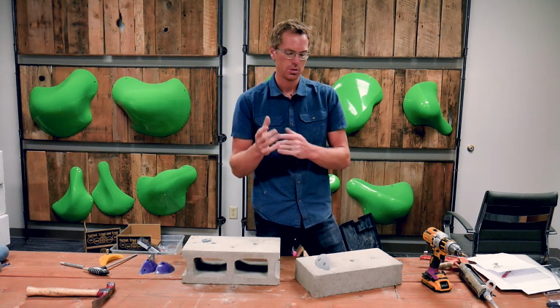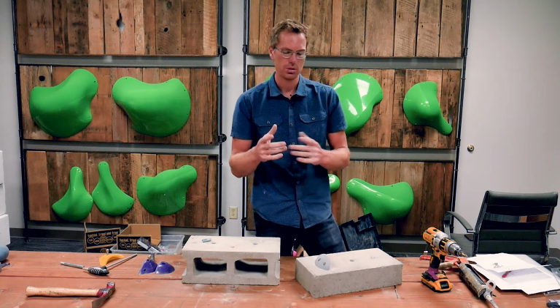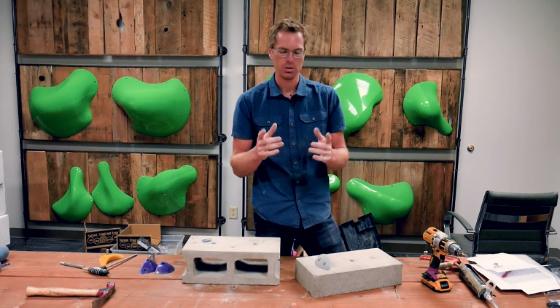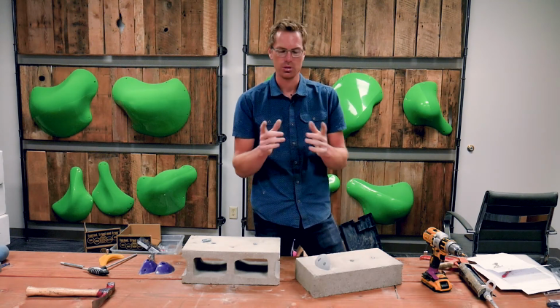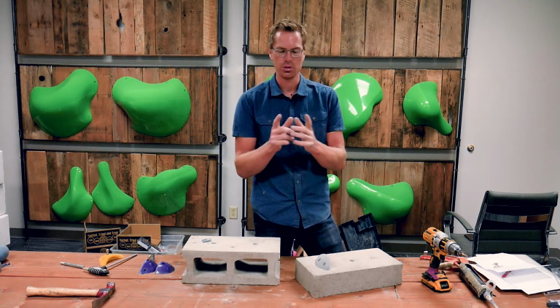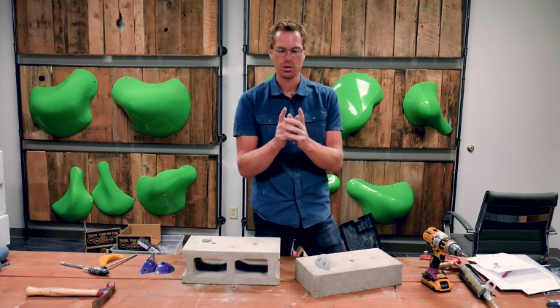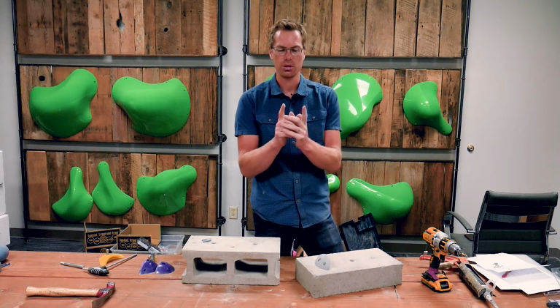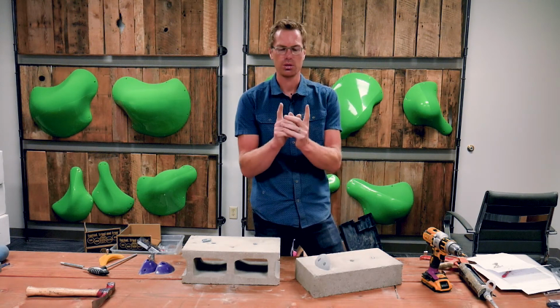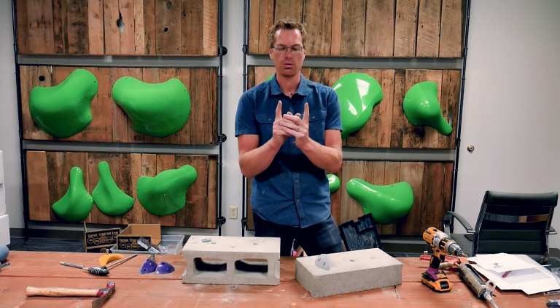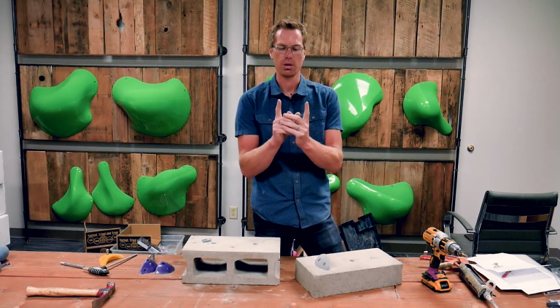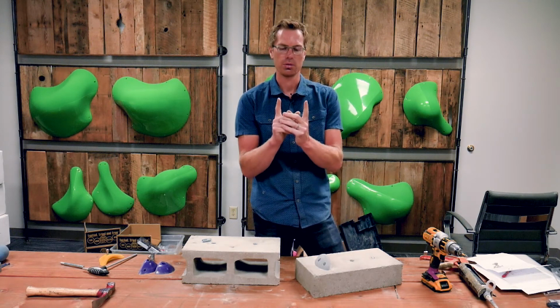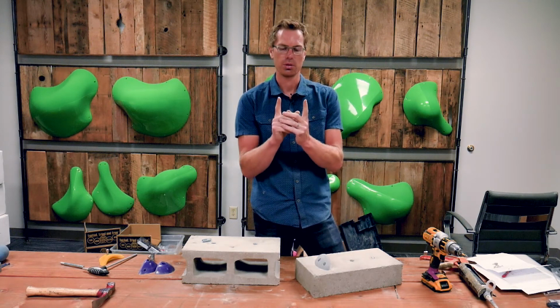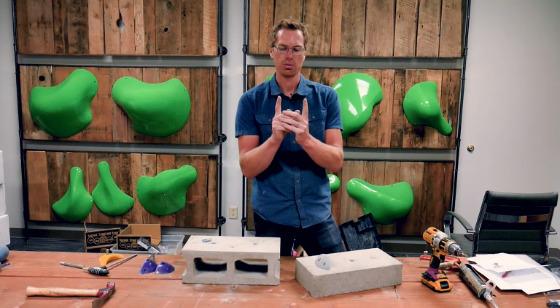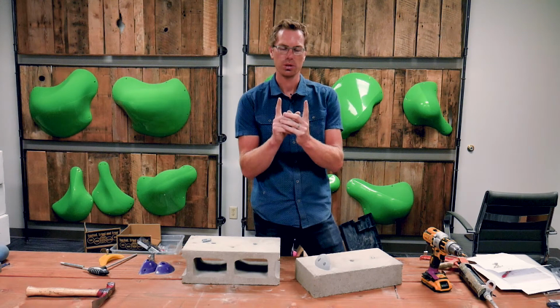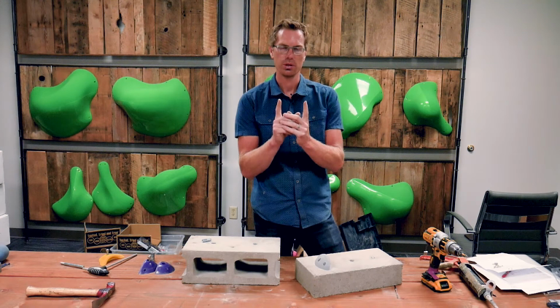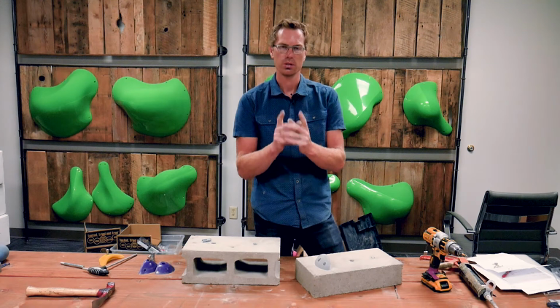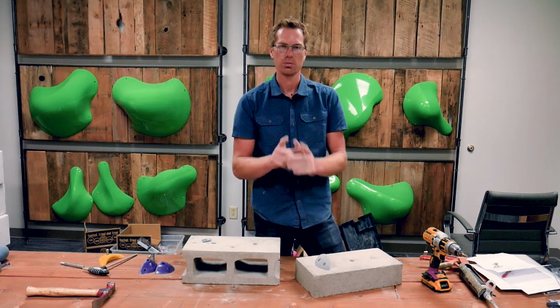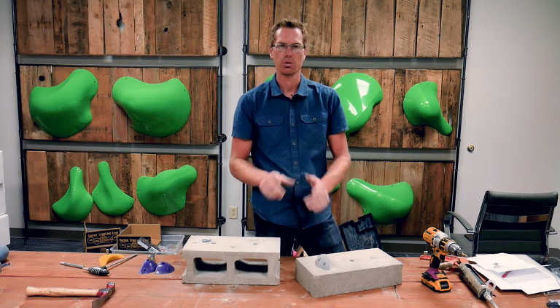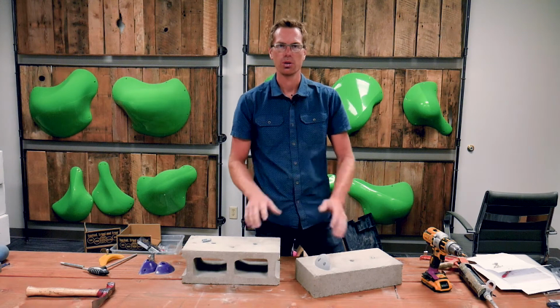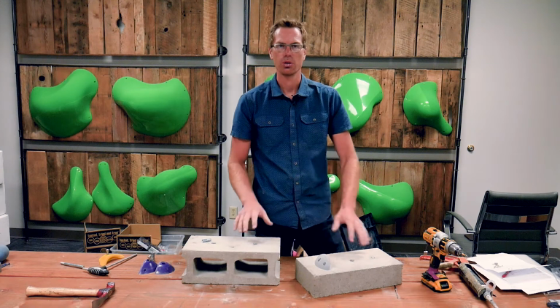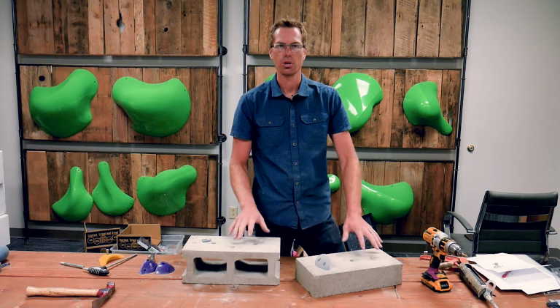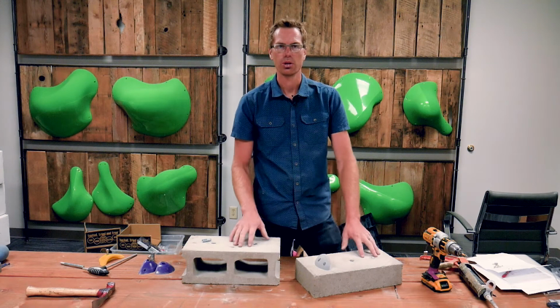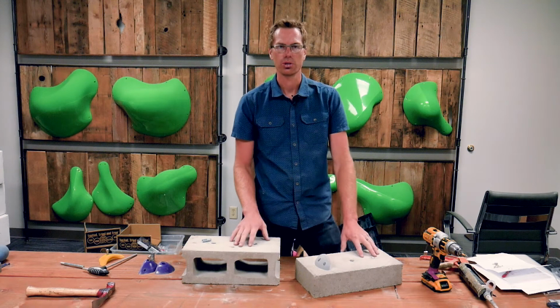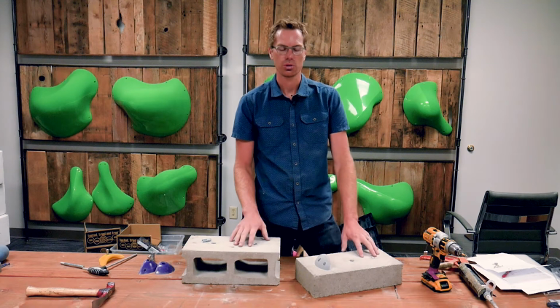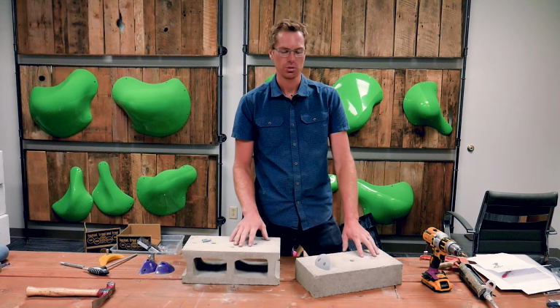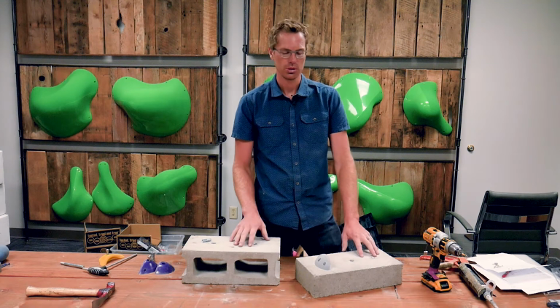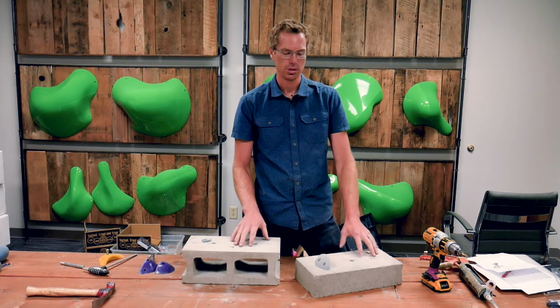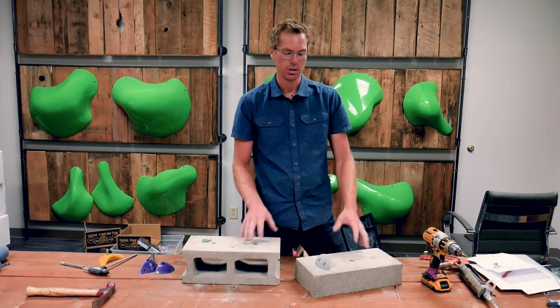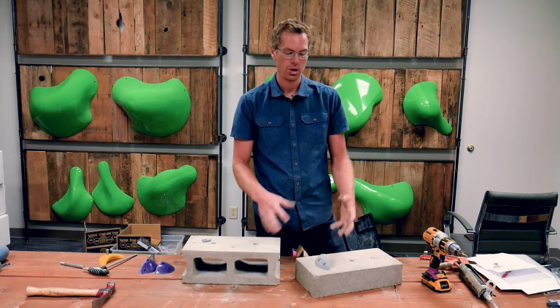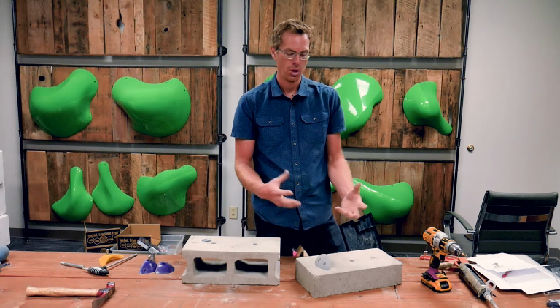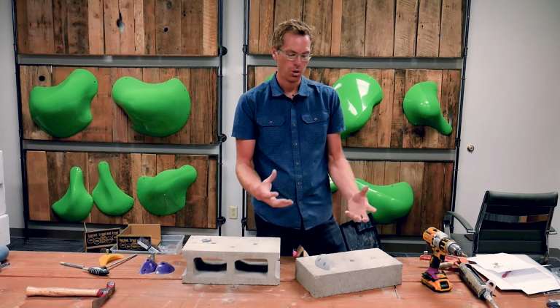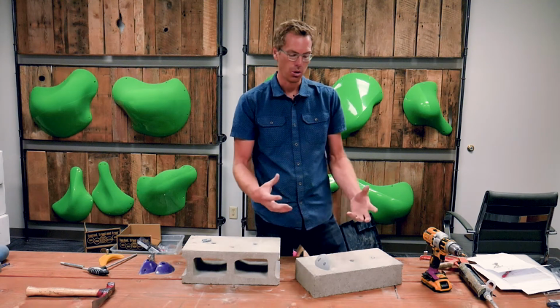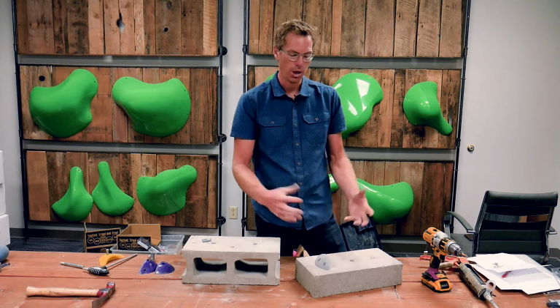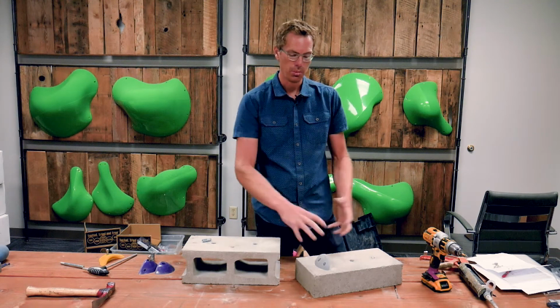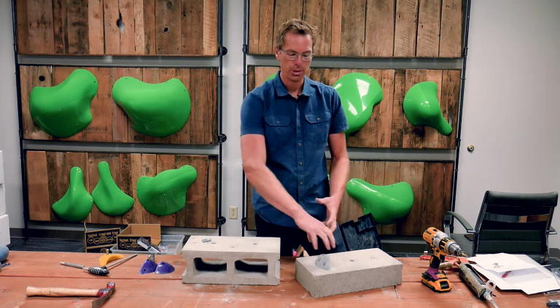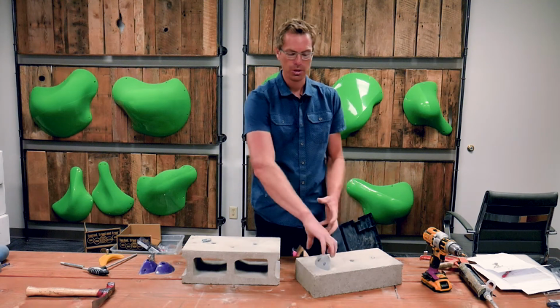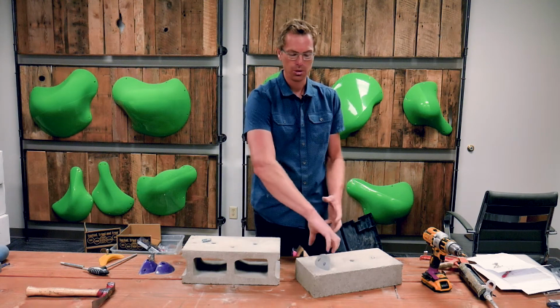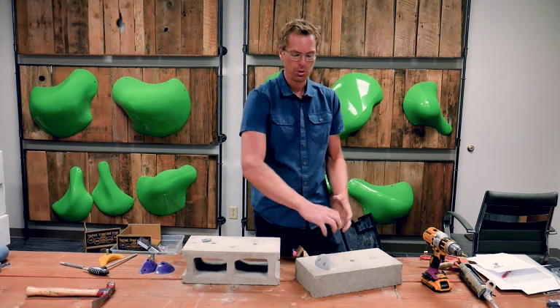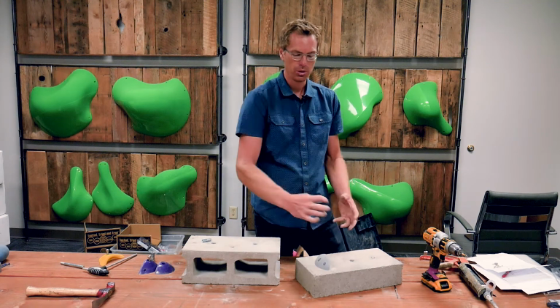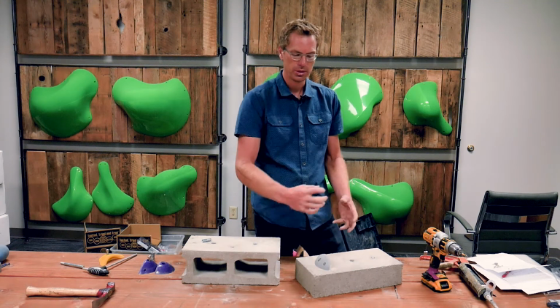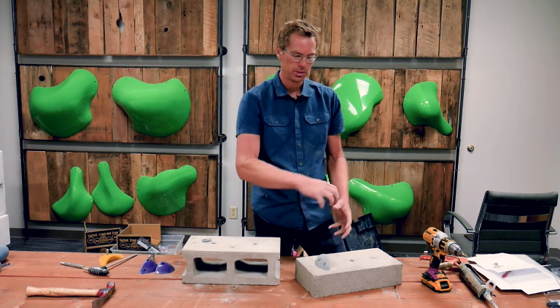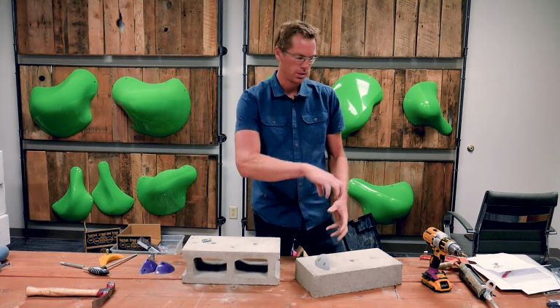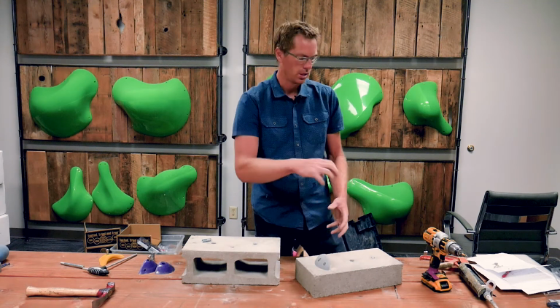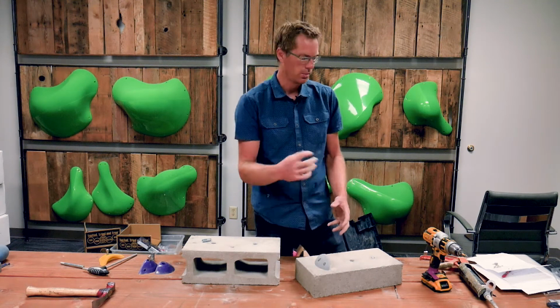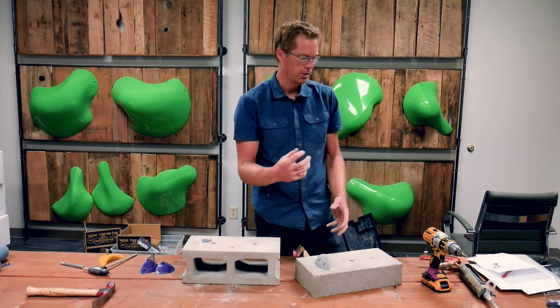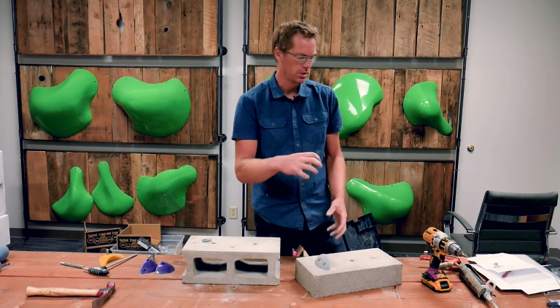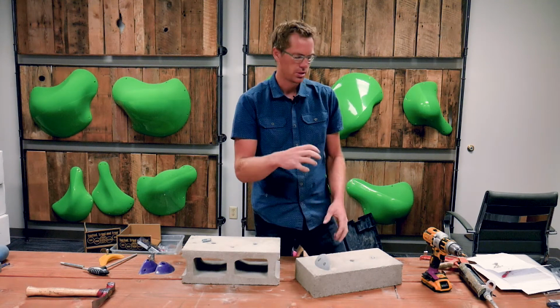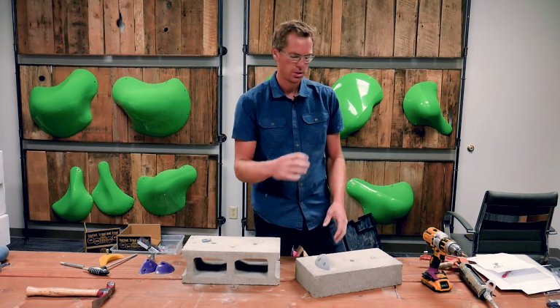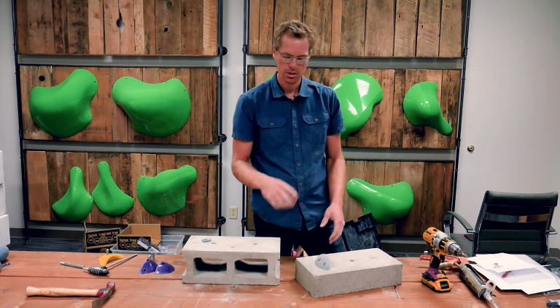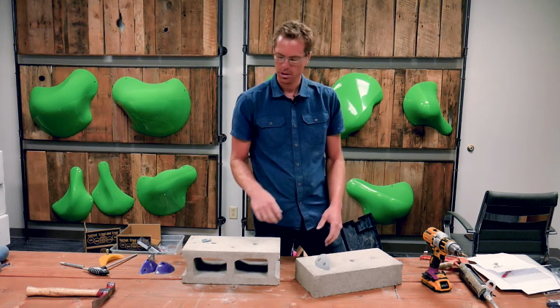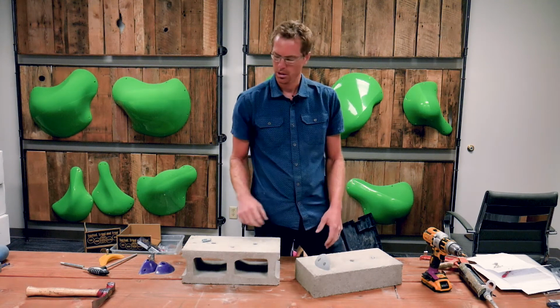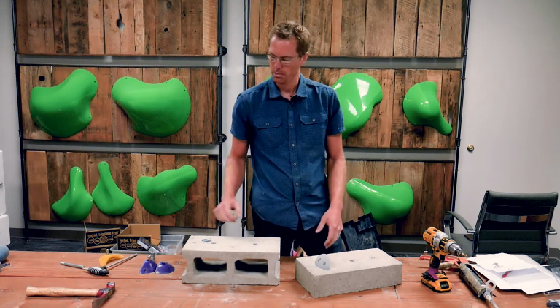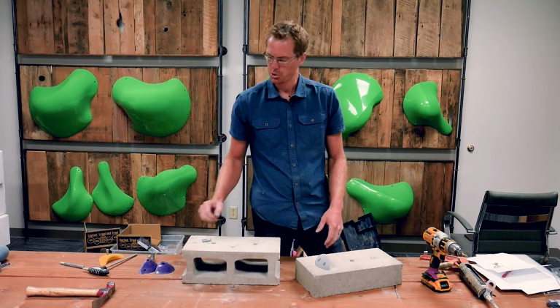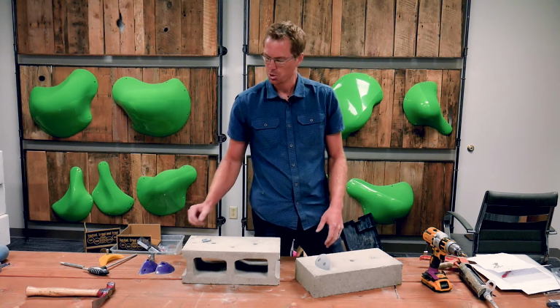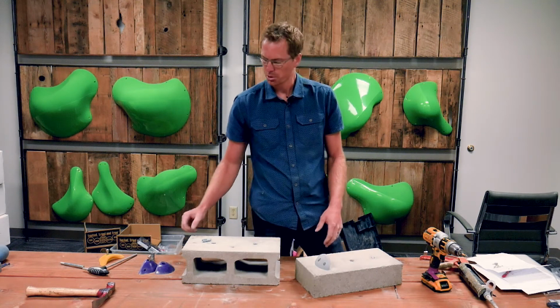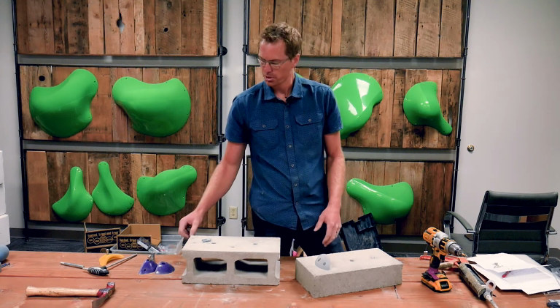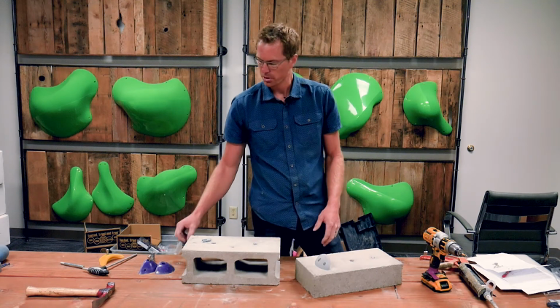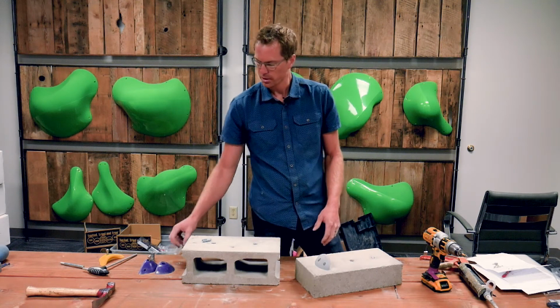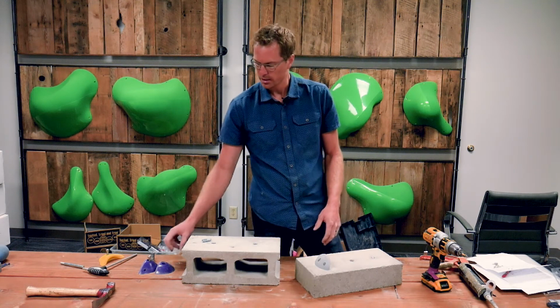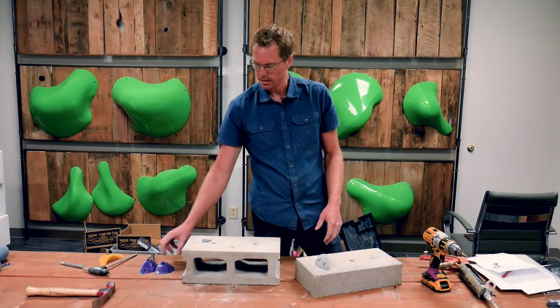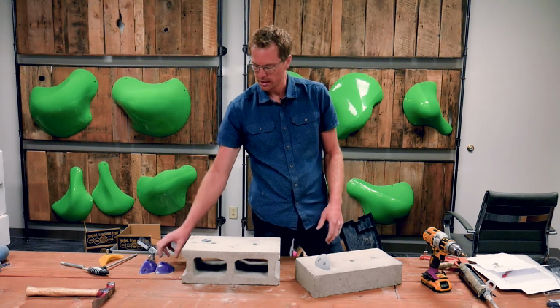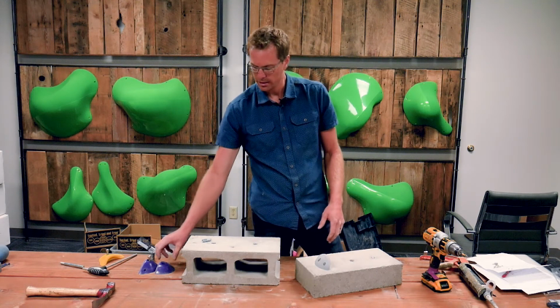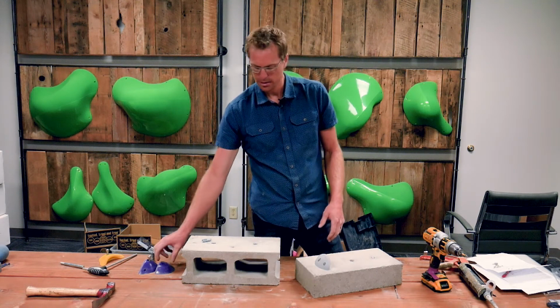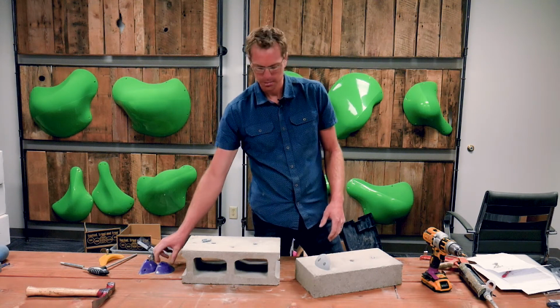You'll get the hang of it after a couple. This hold is on and it feels super bomber. With that concrete adhesive curing up, you're going to have a permanent and really strong climbing hold. Really think about how strong your concrete is and adjust your screws accordingly — there's nothing wrong with running some really long screws in.